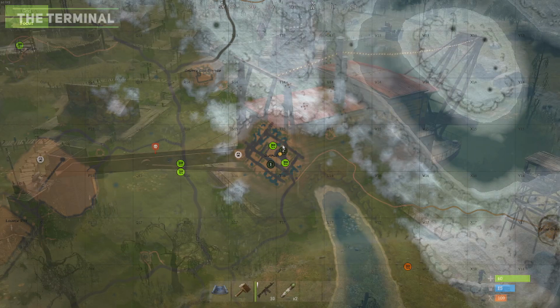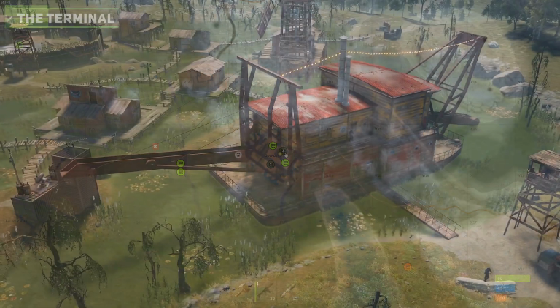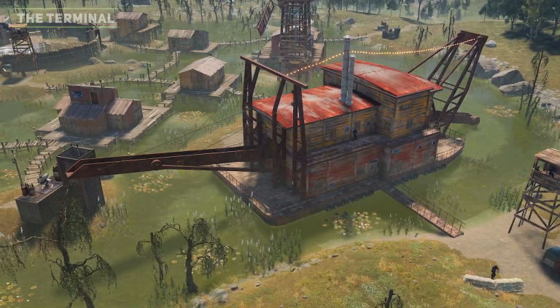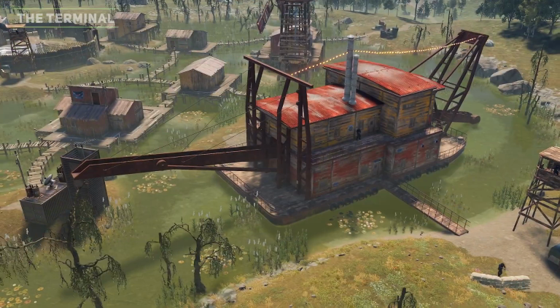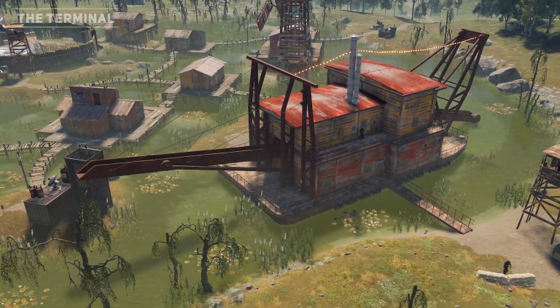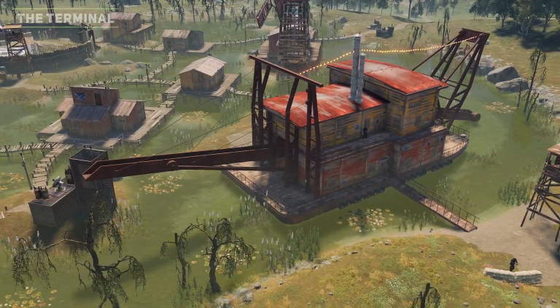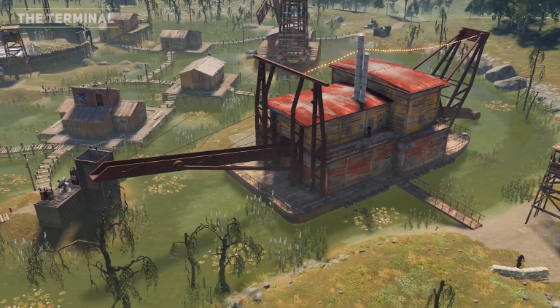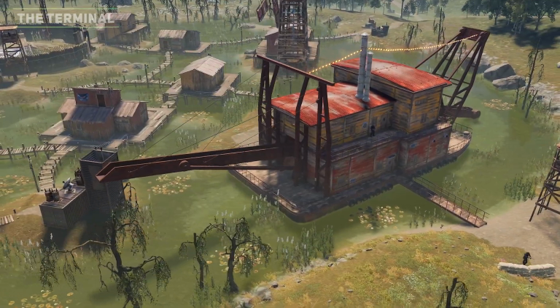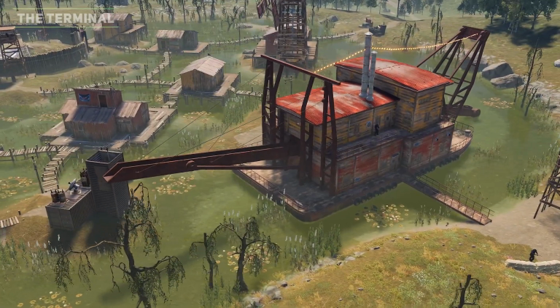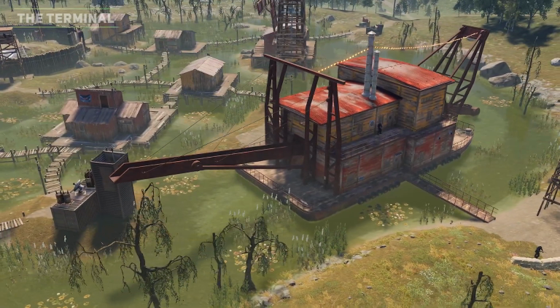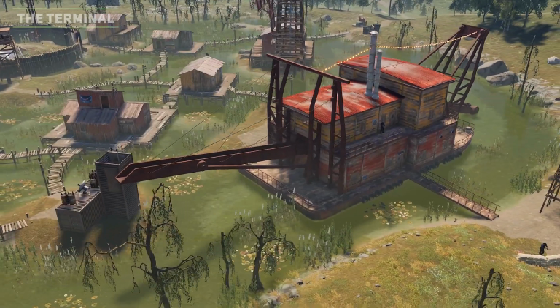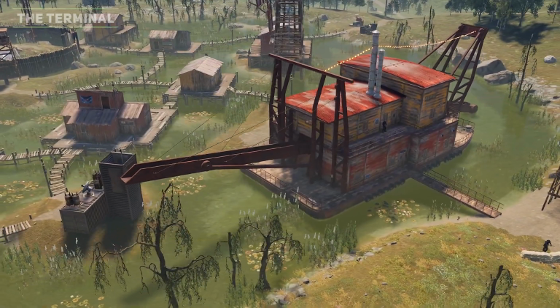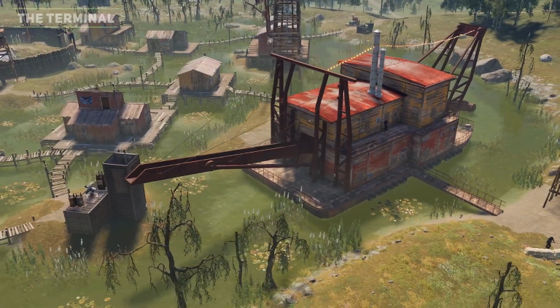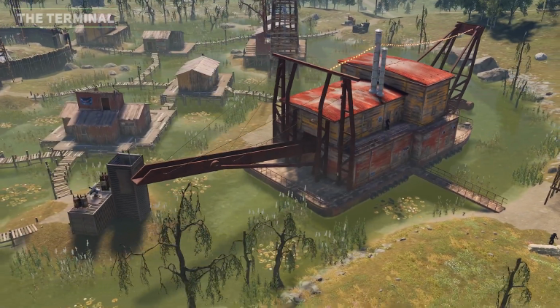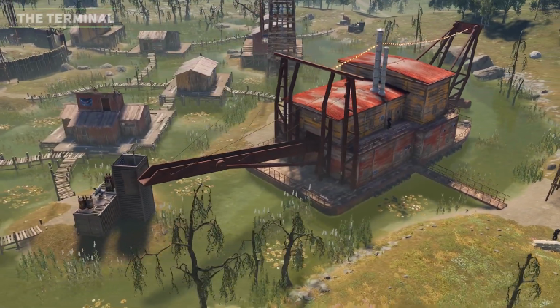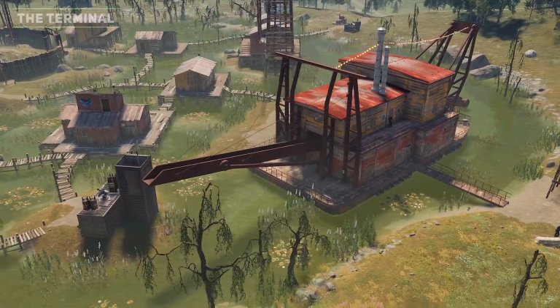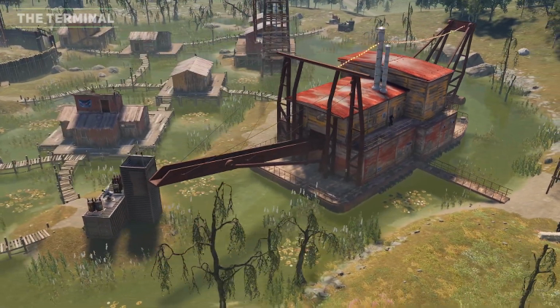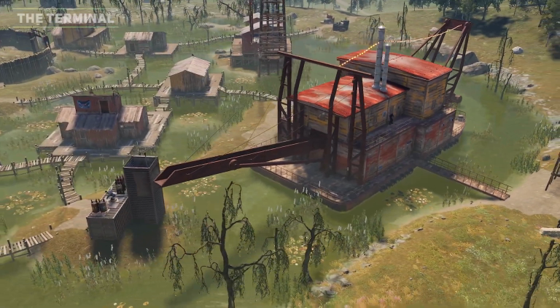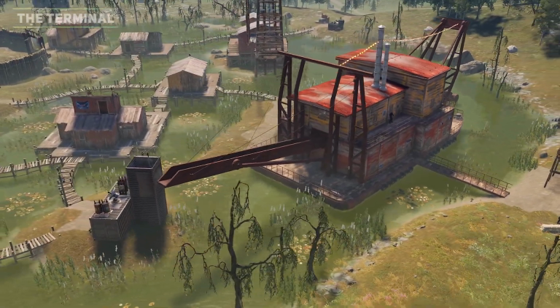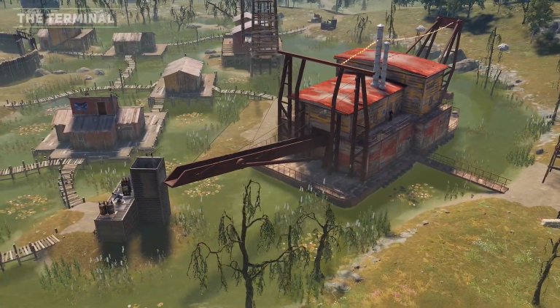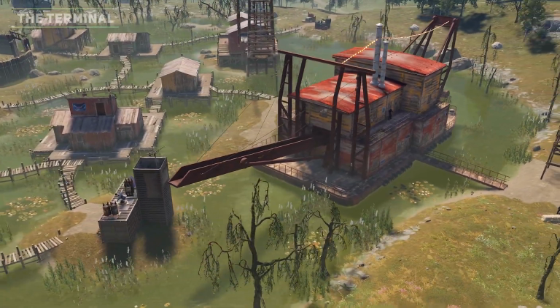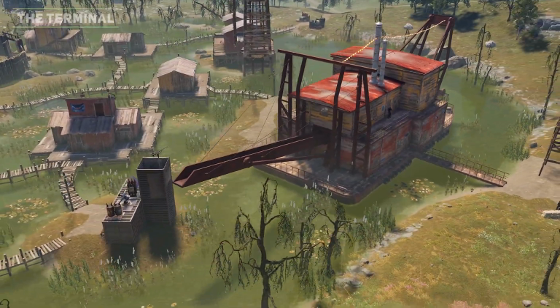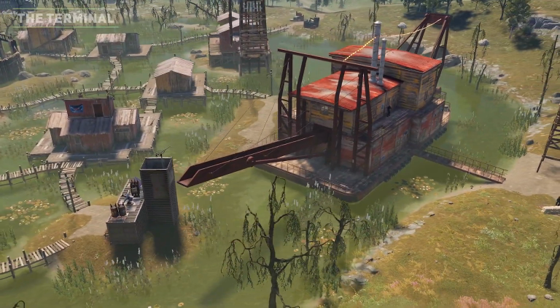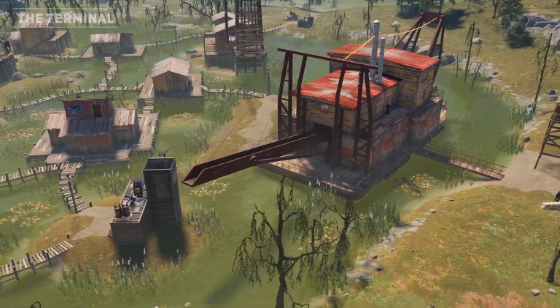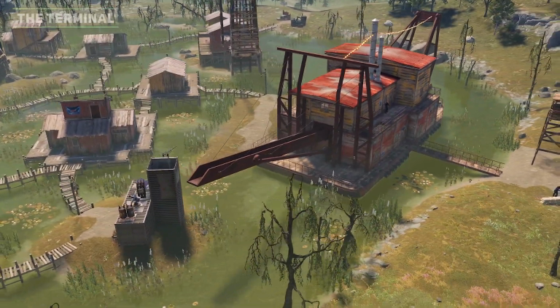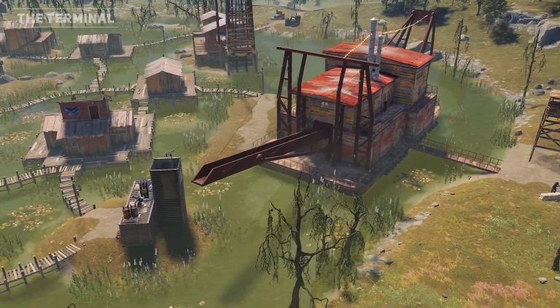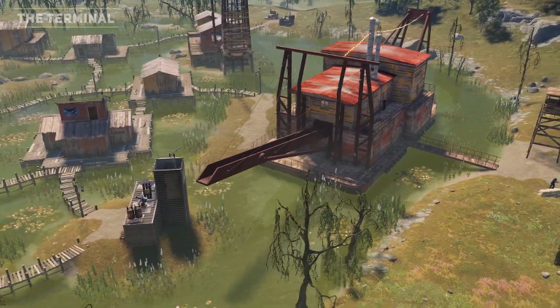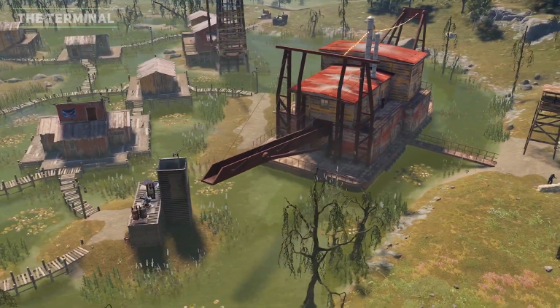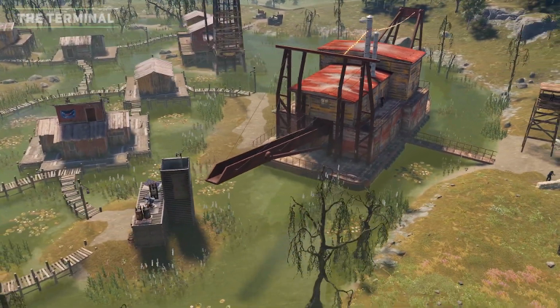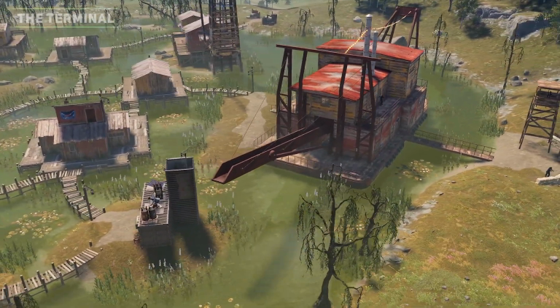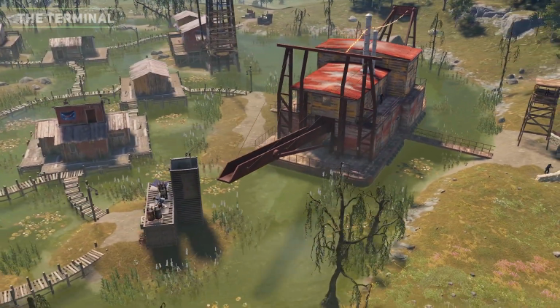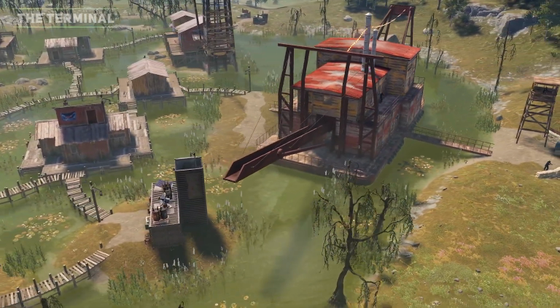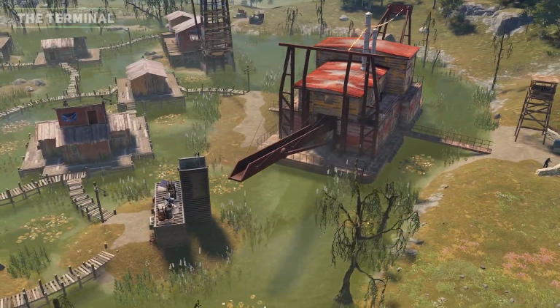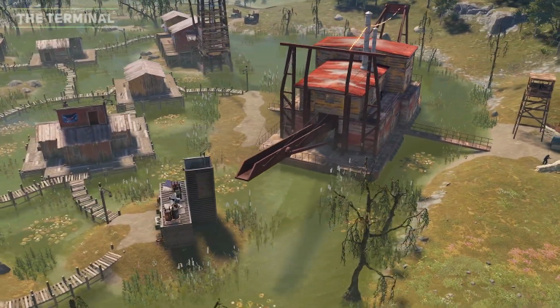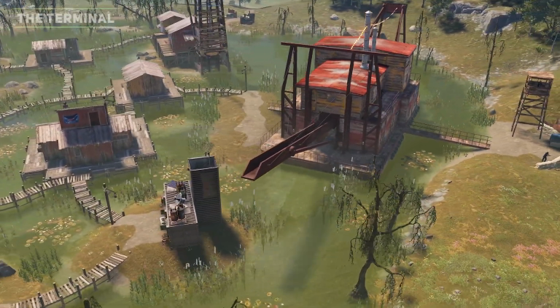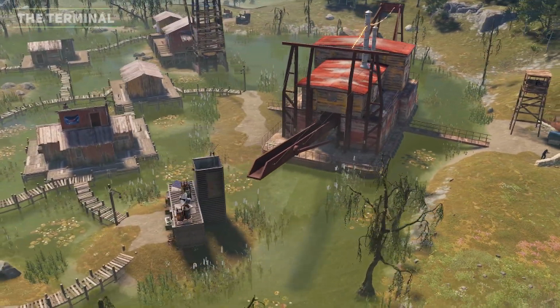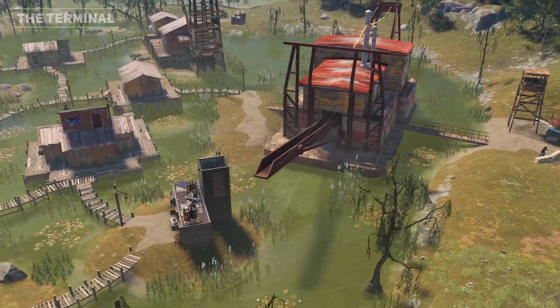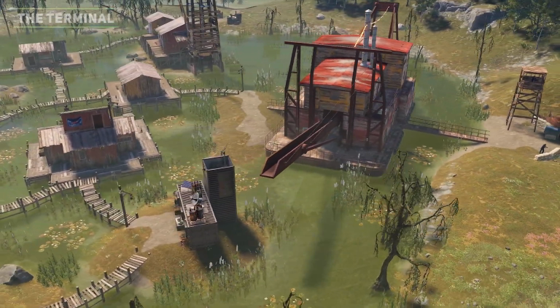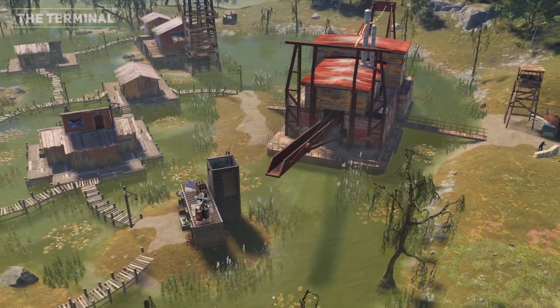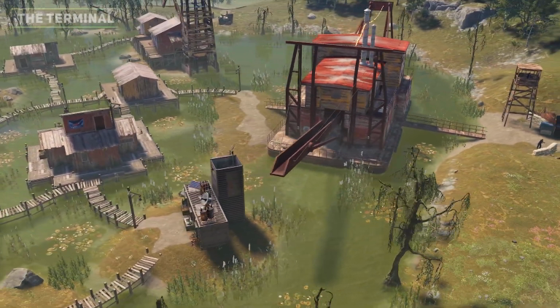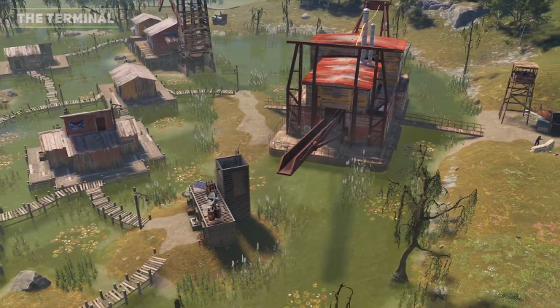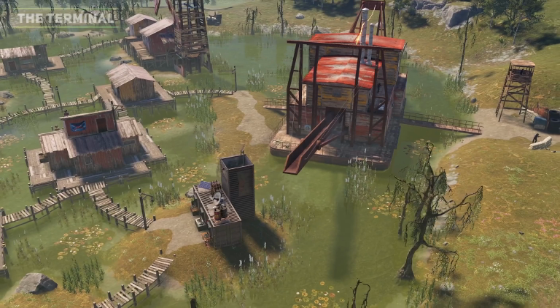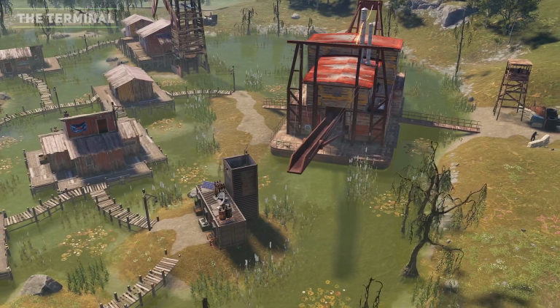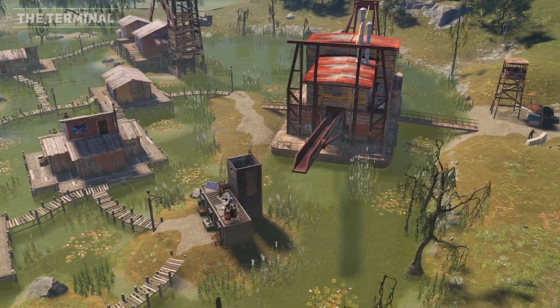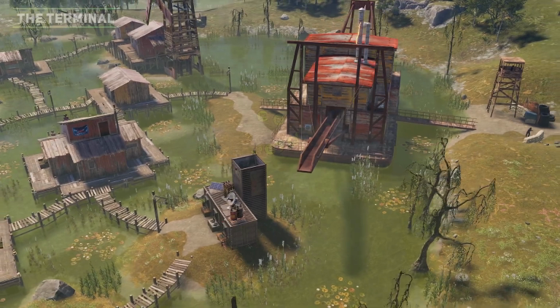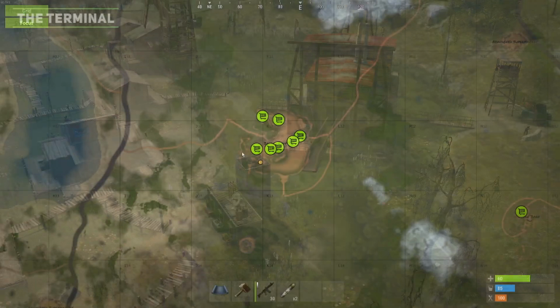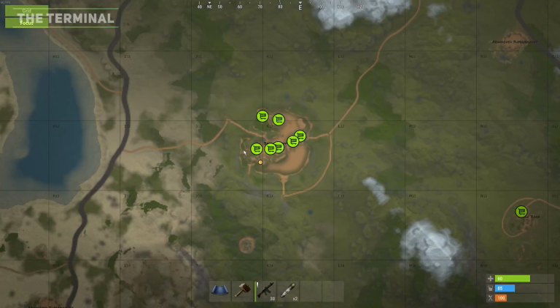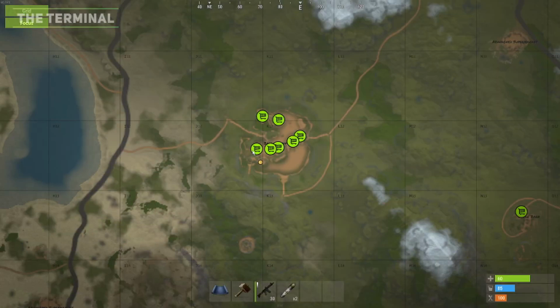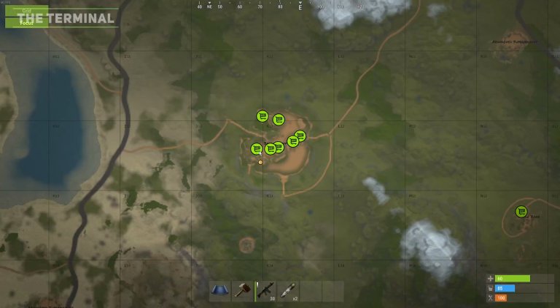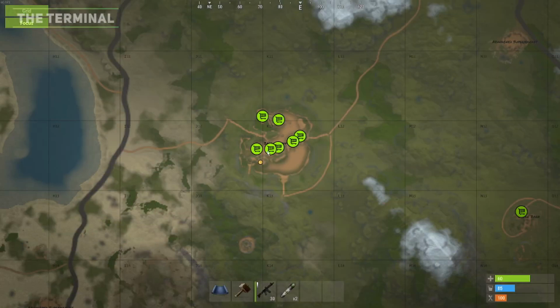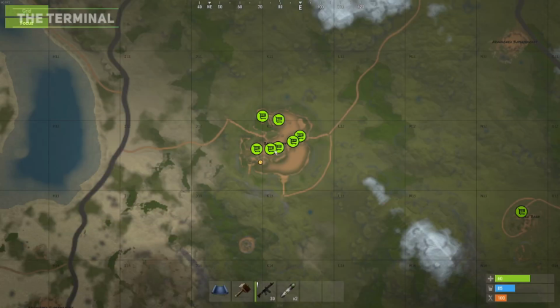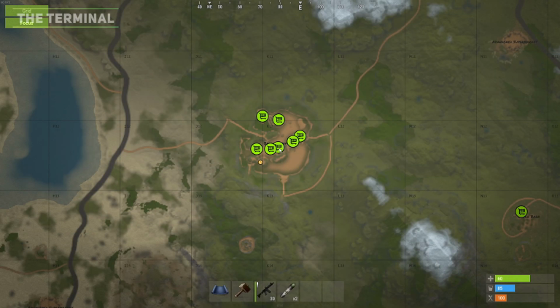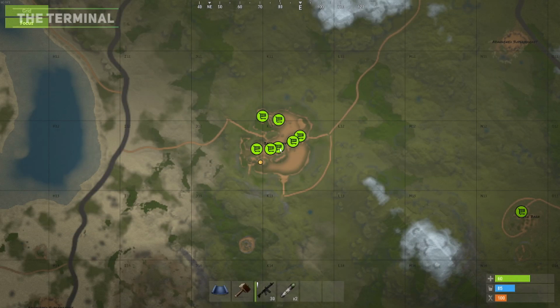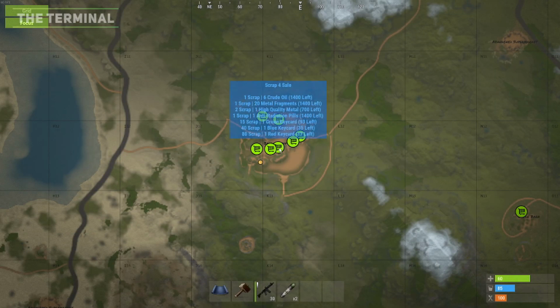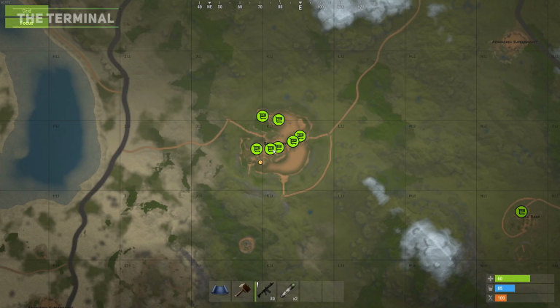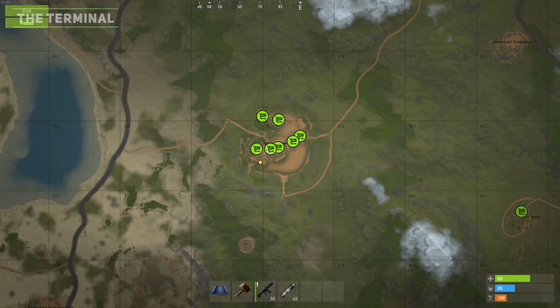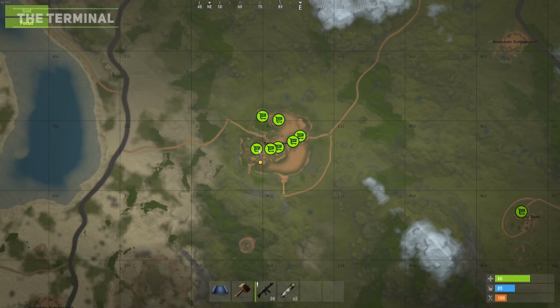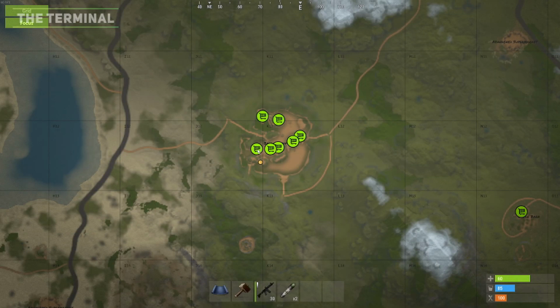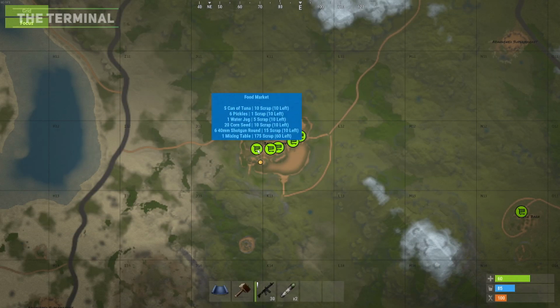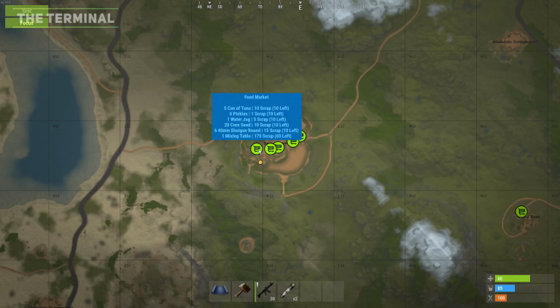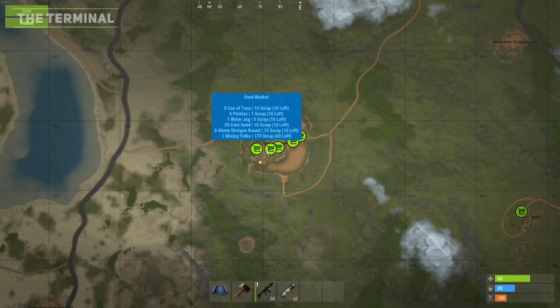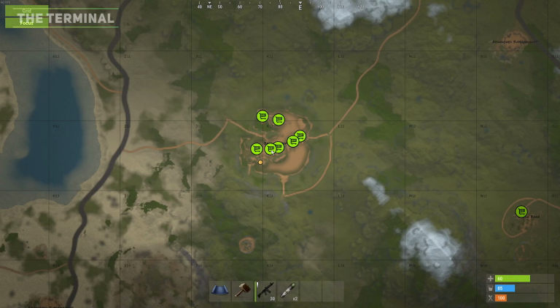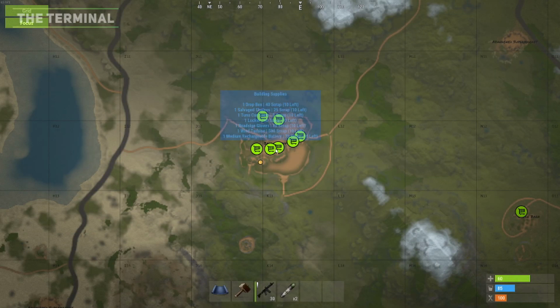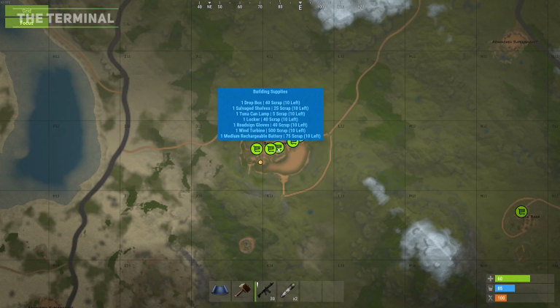For the Bandit Camp, the terminal can be found to the left of the gambling building and under the three tightly packed trading NPCs.